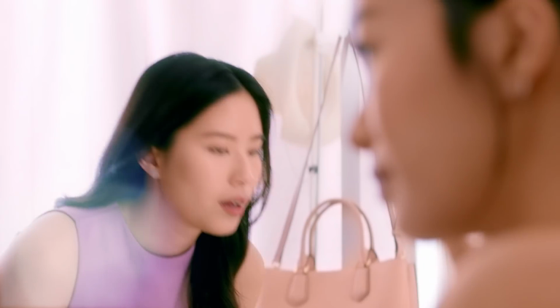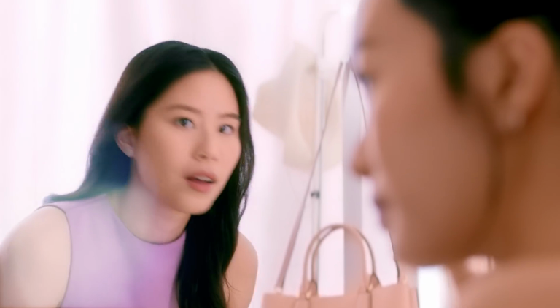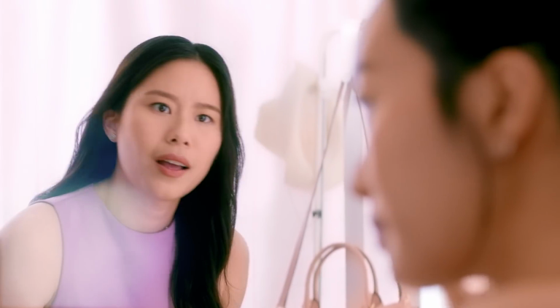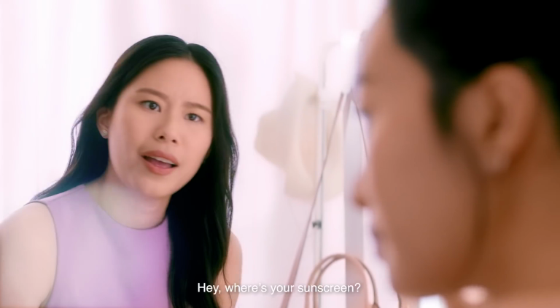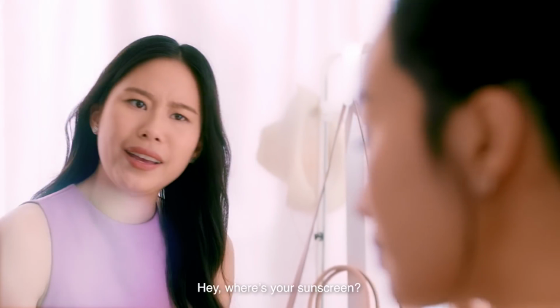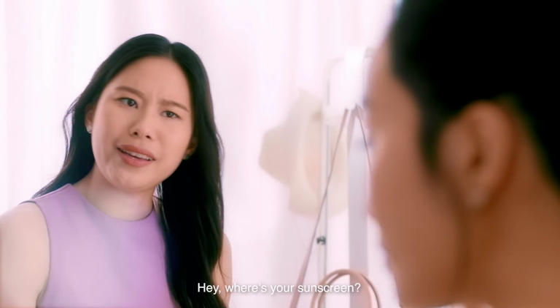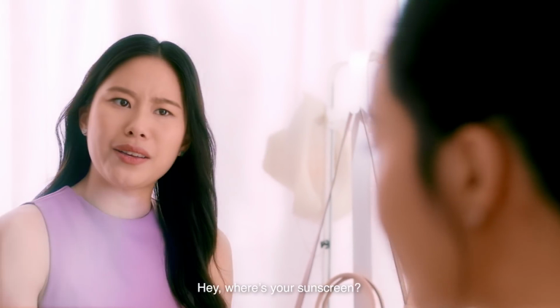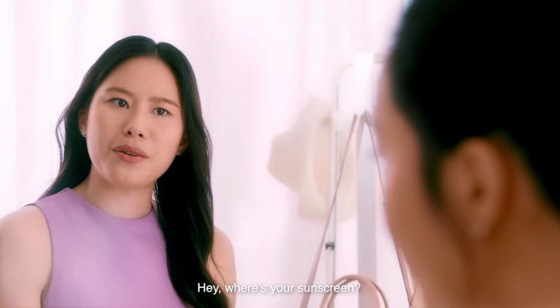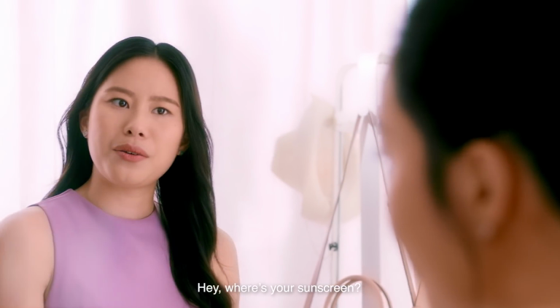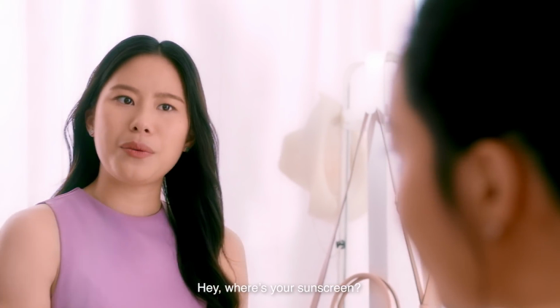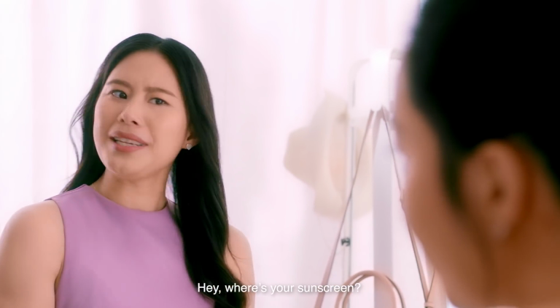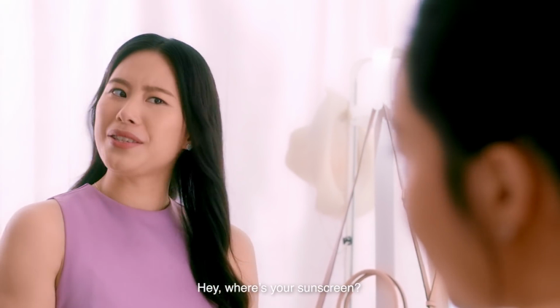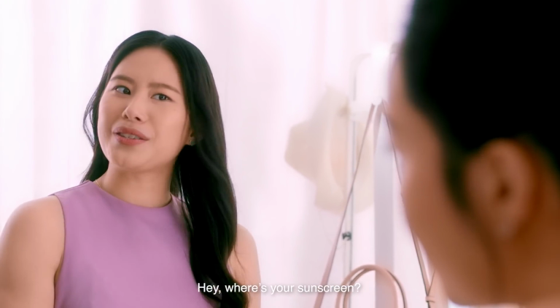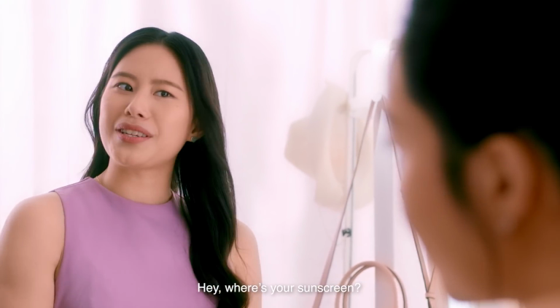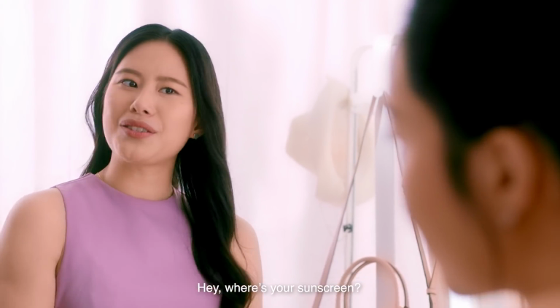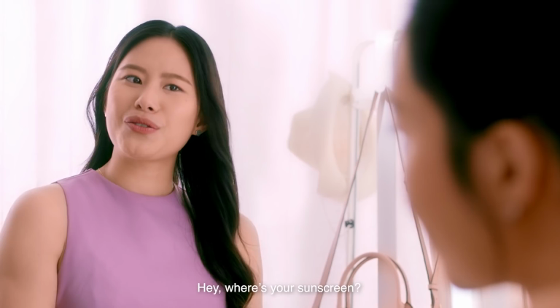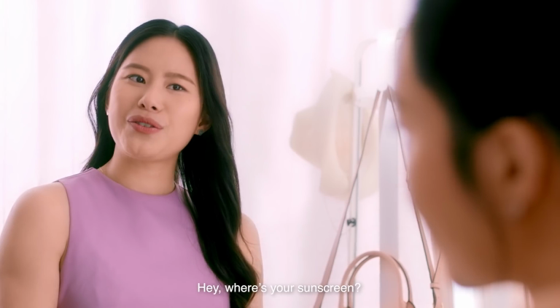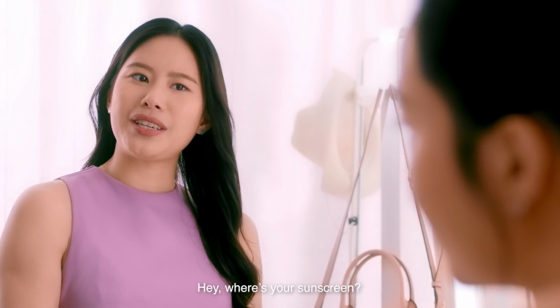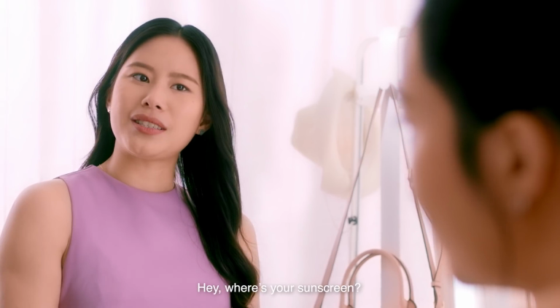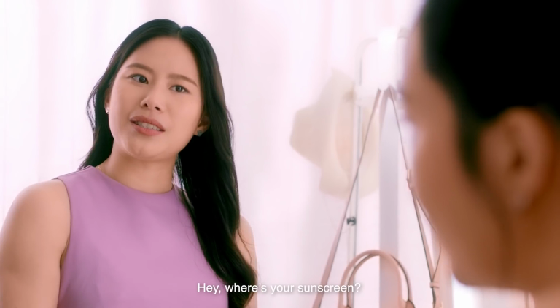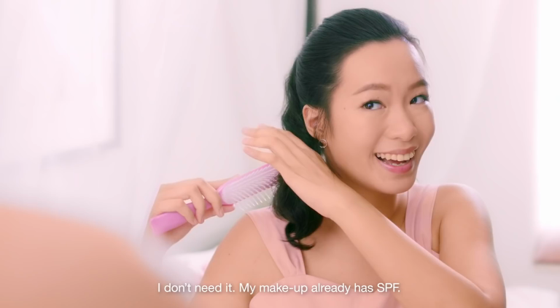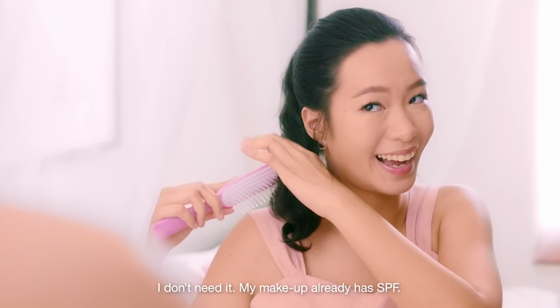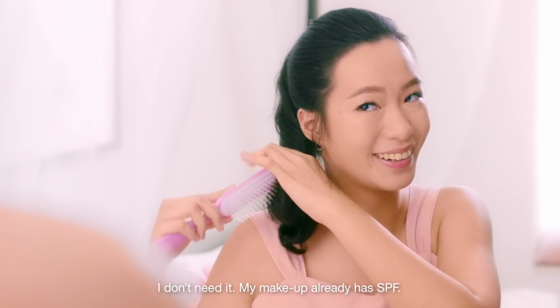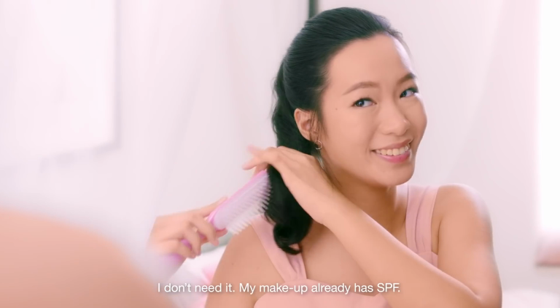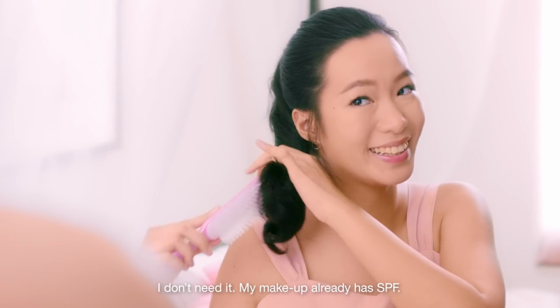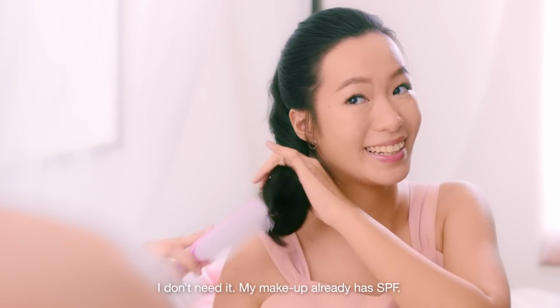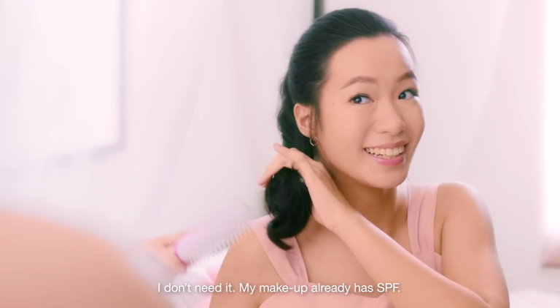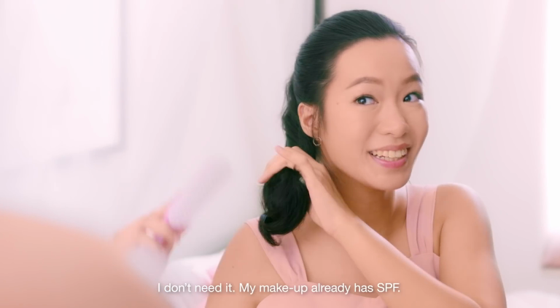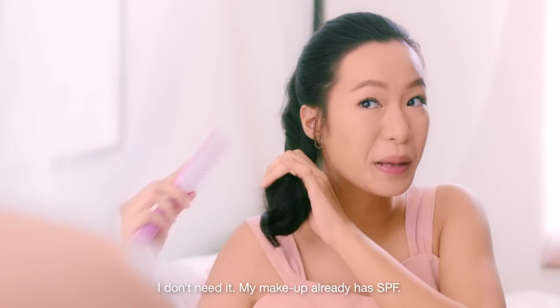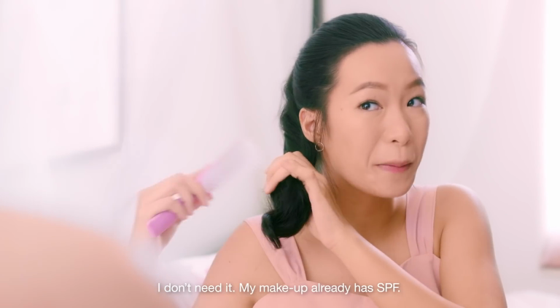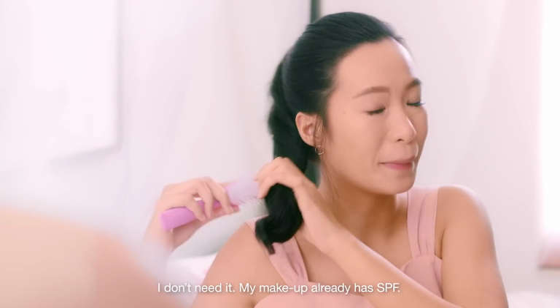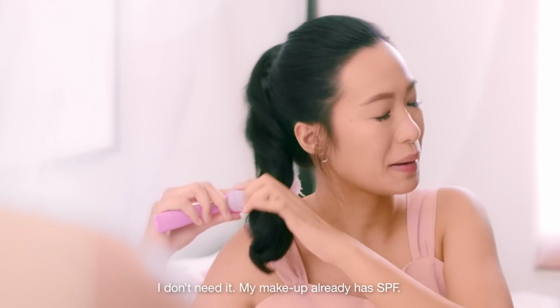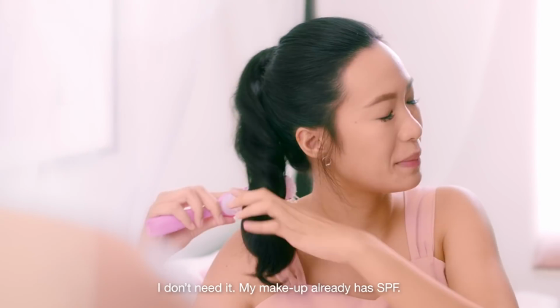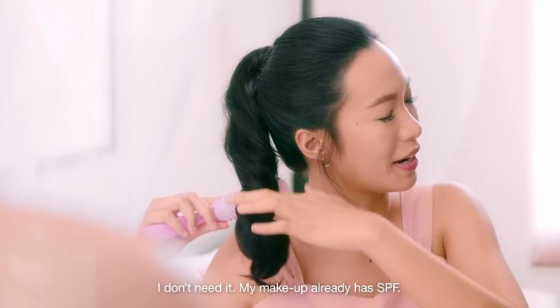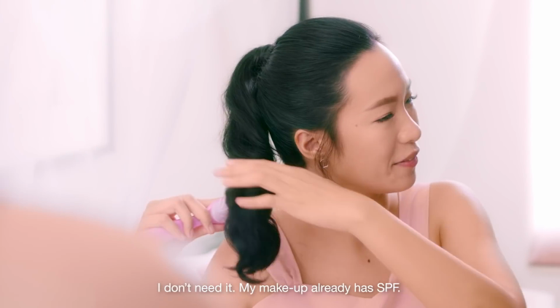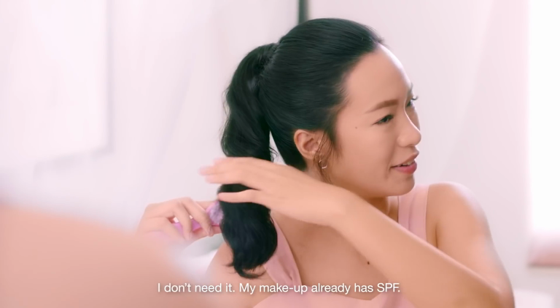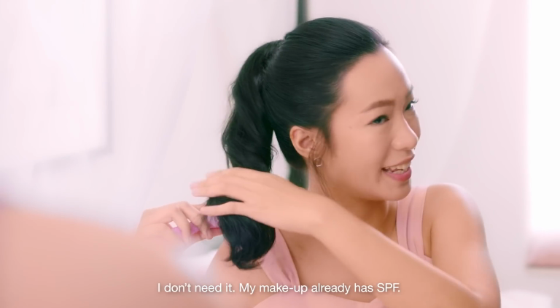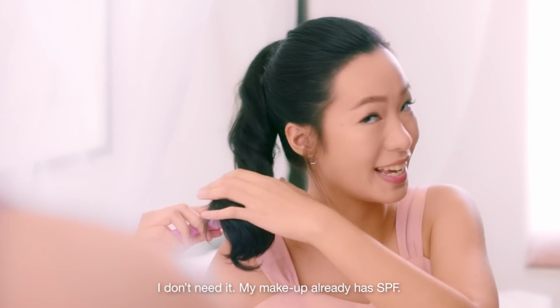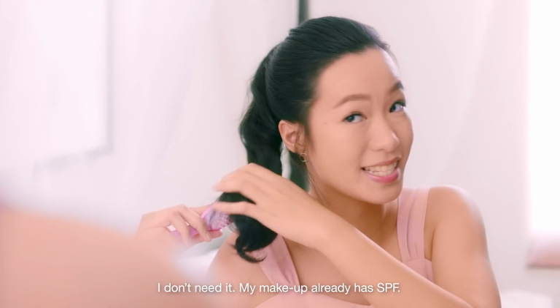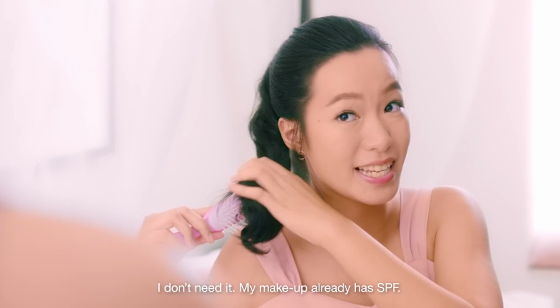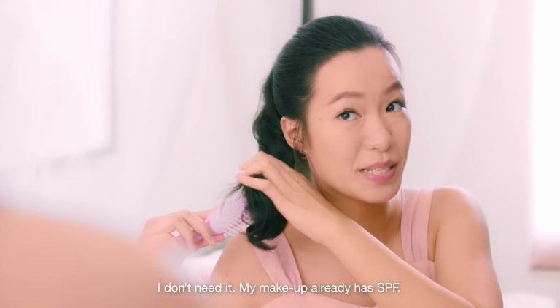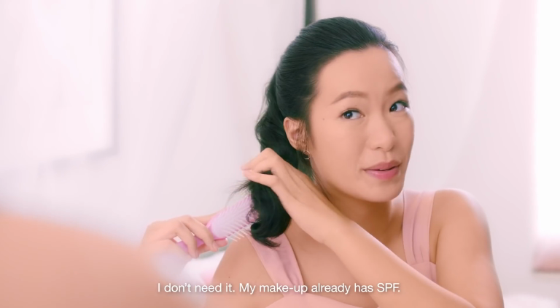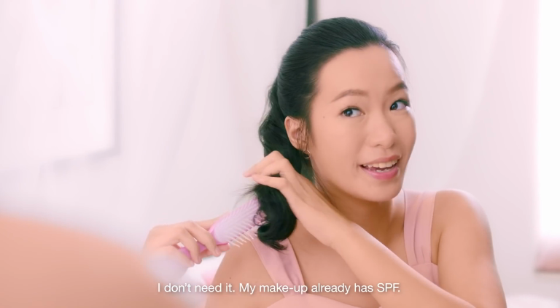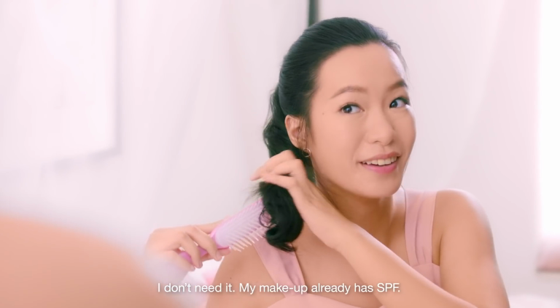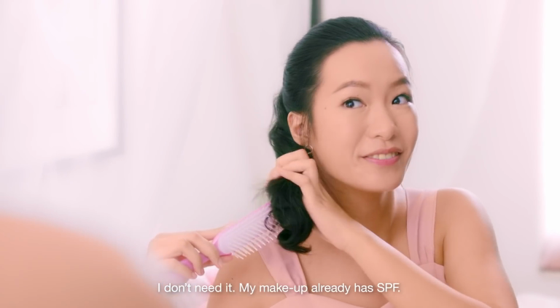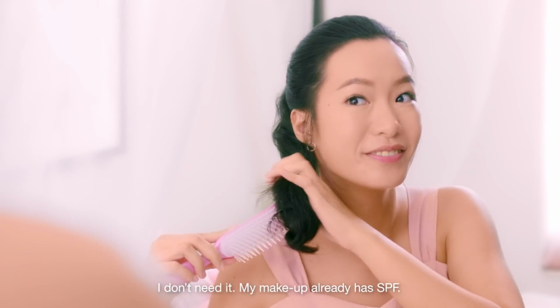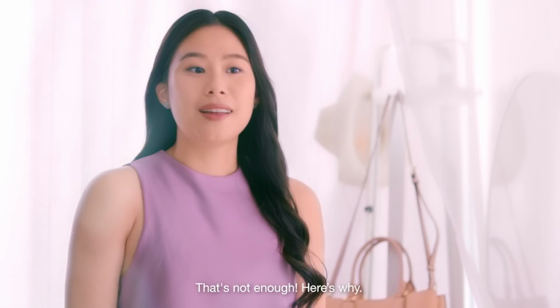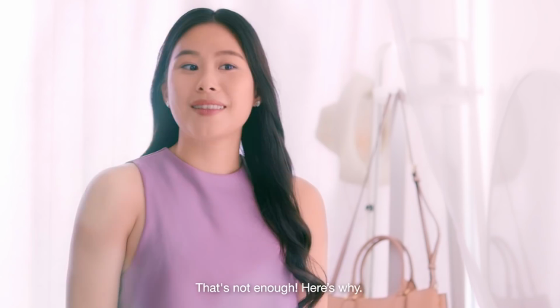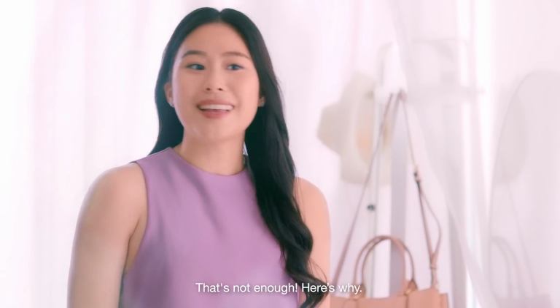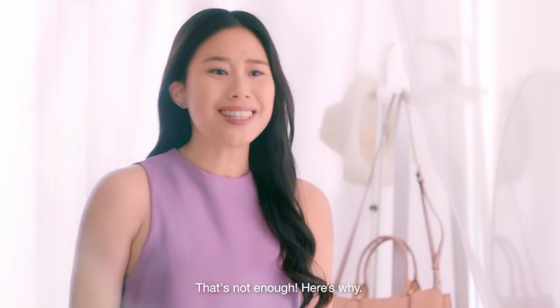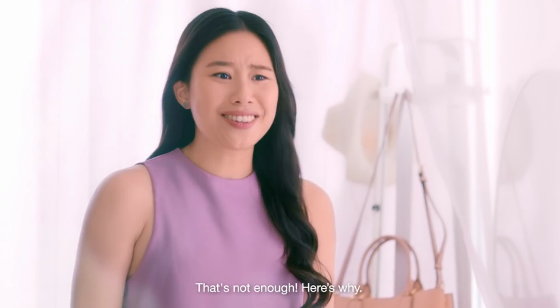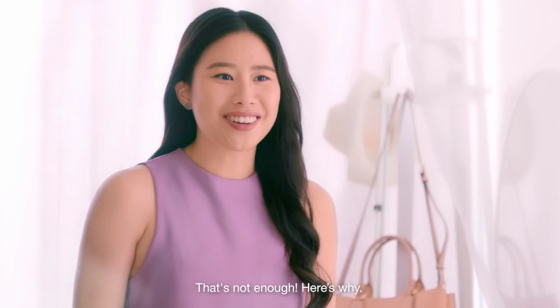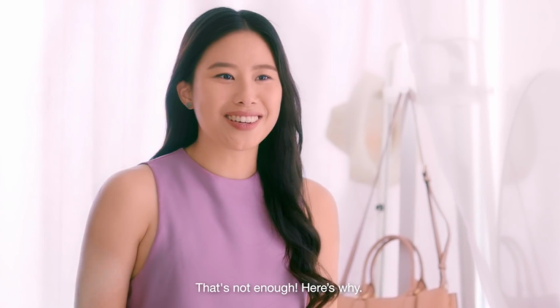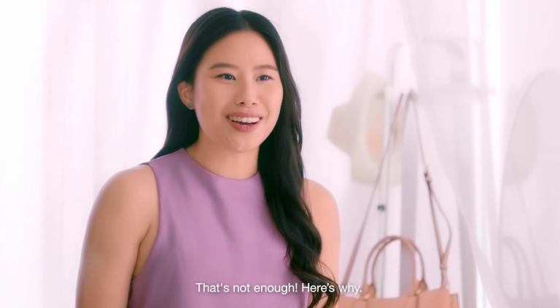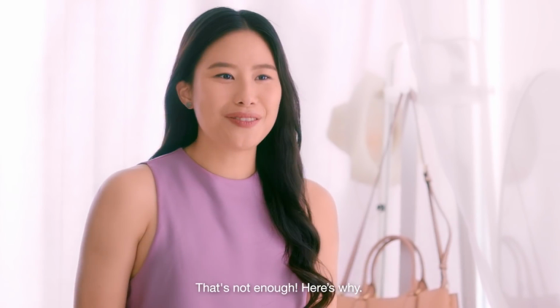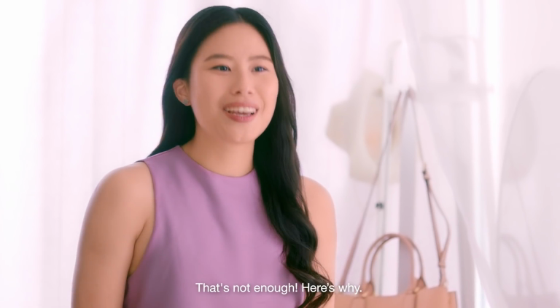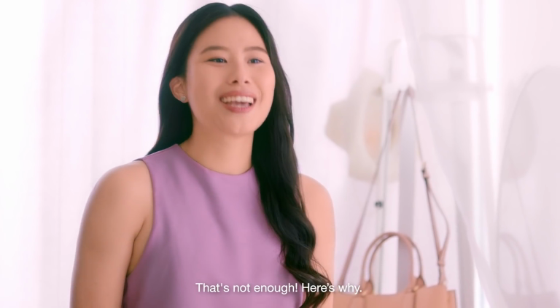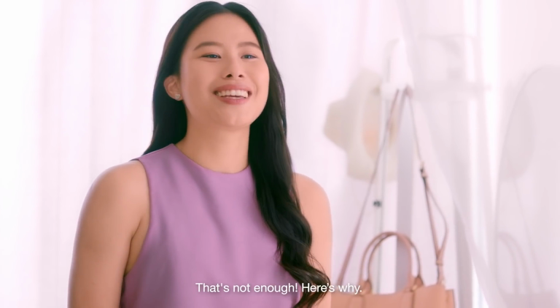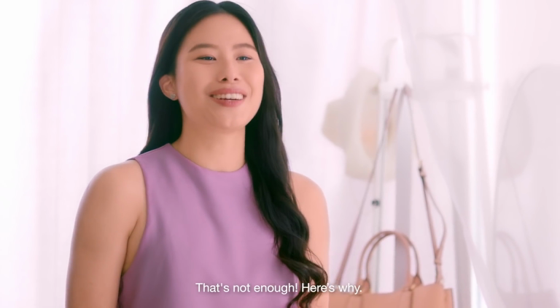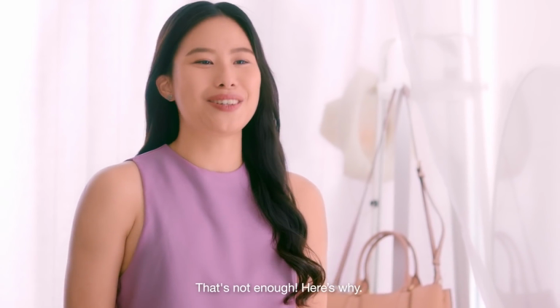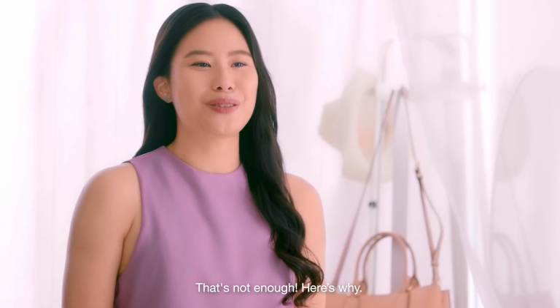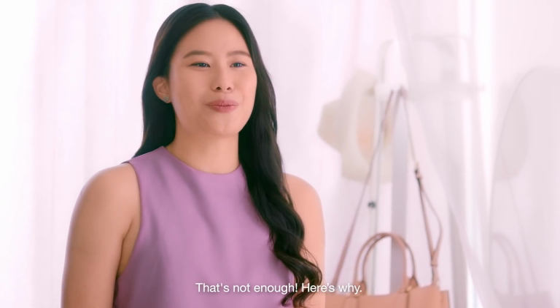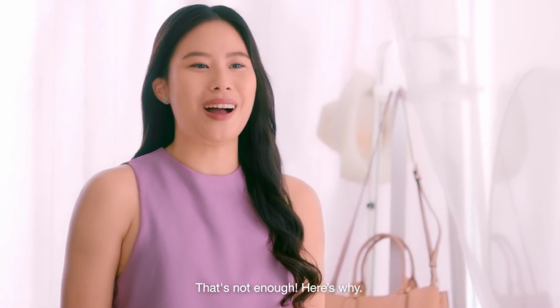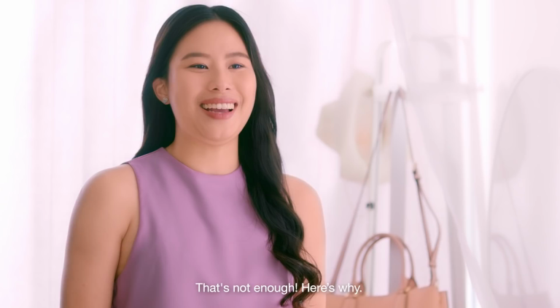Hey, where's your sunscreen? I don't need it — my makeup already has SPF. That's not enough. Here's why.